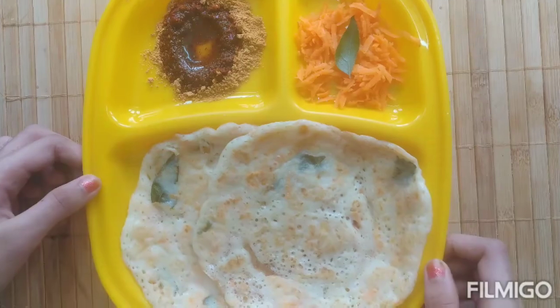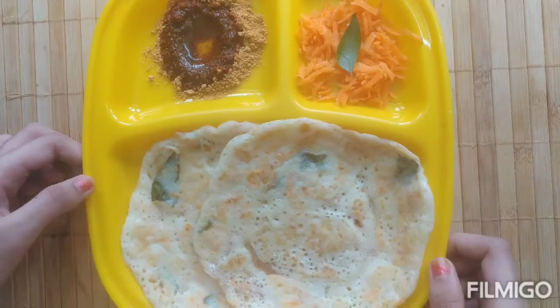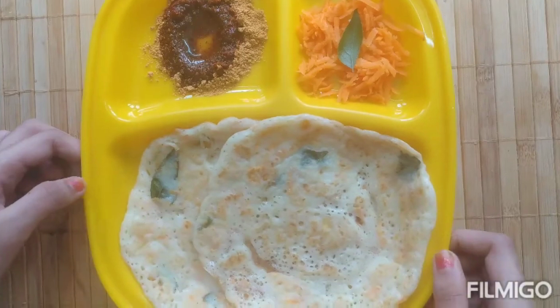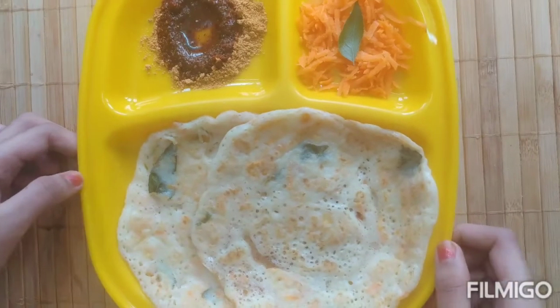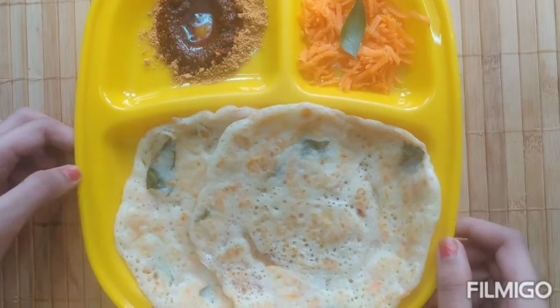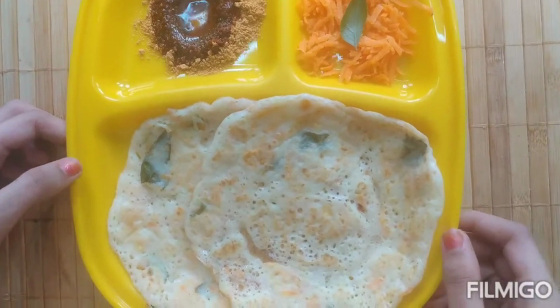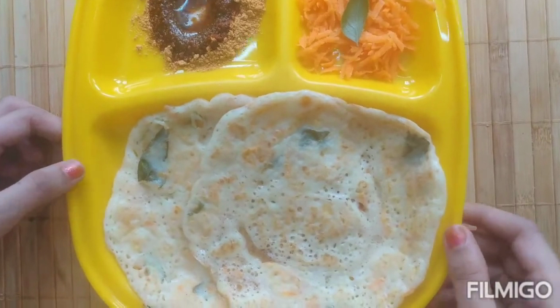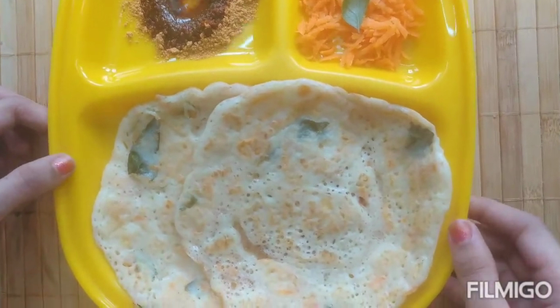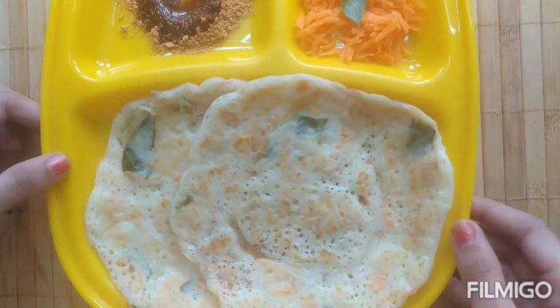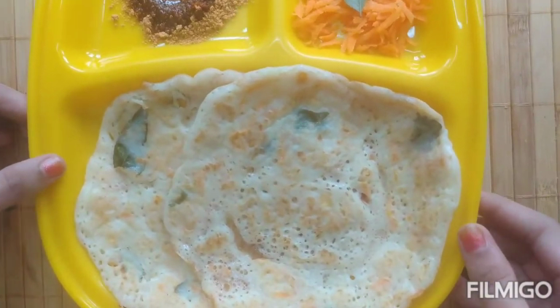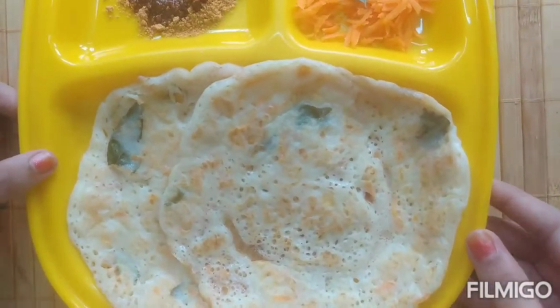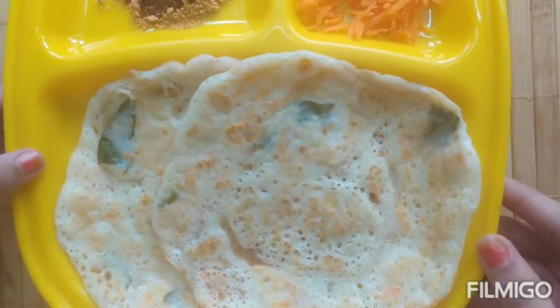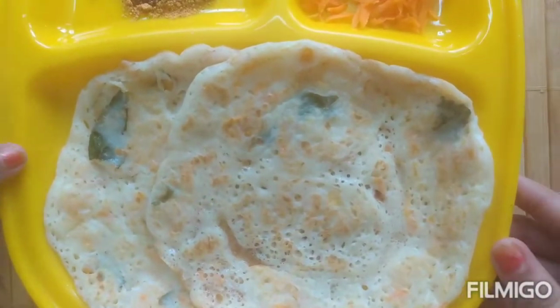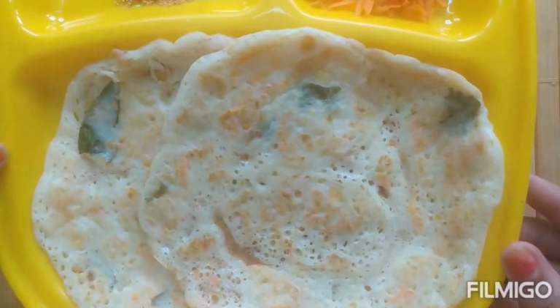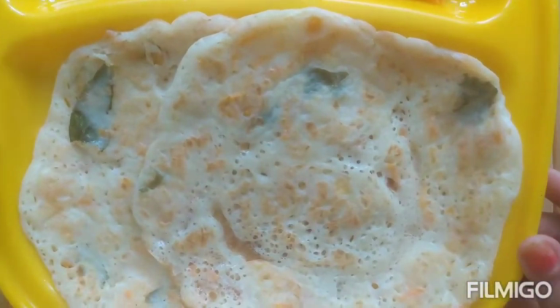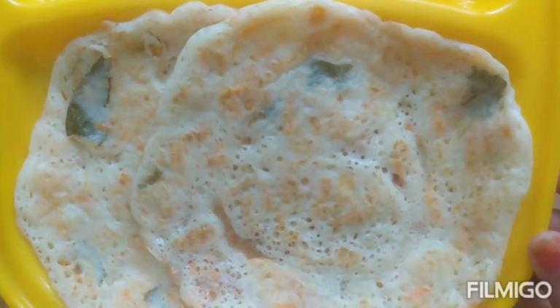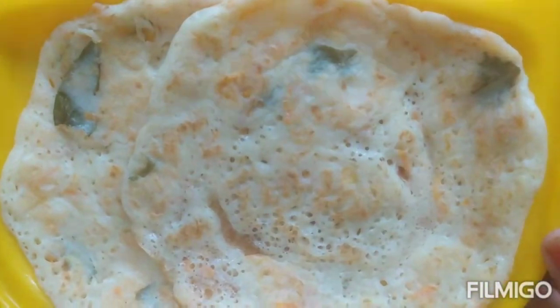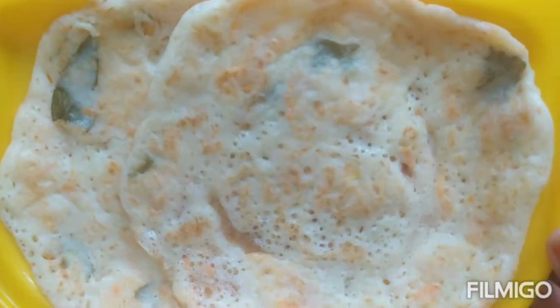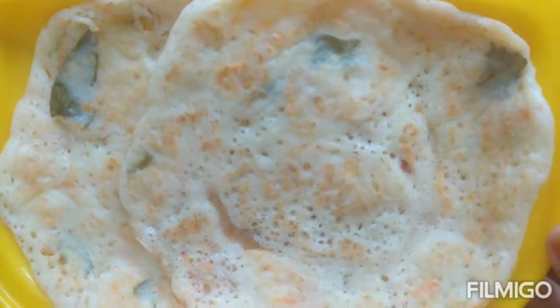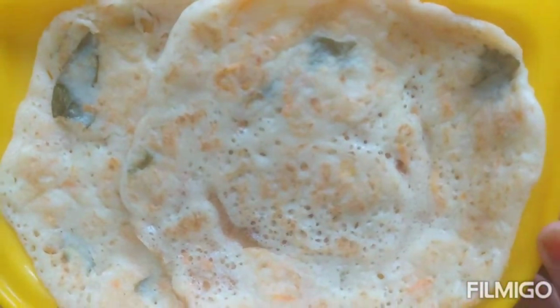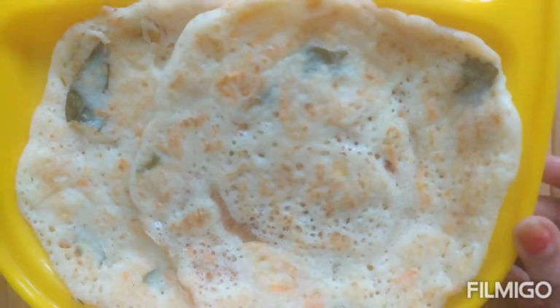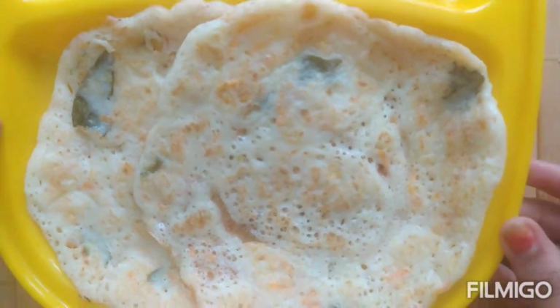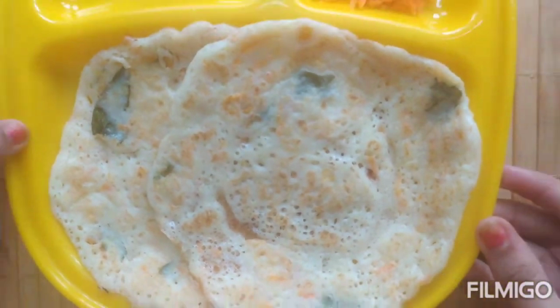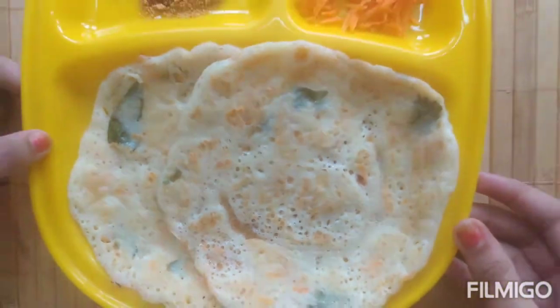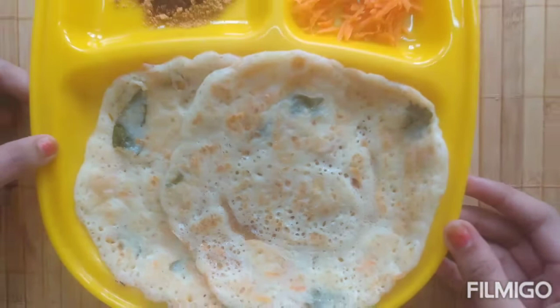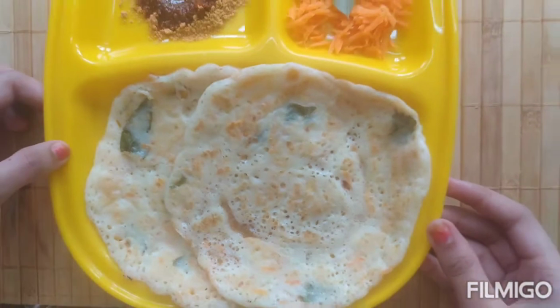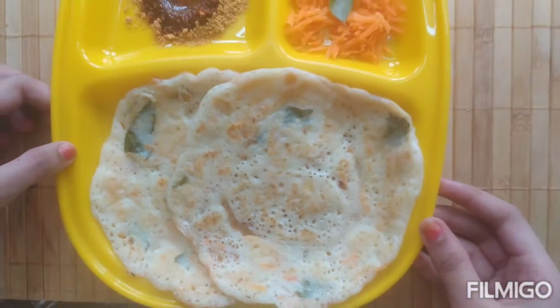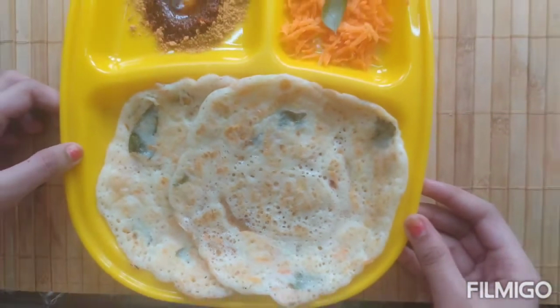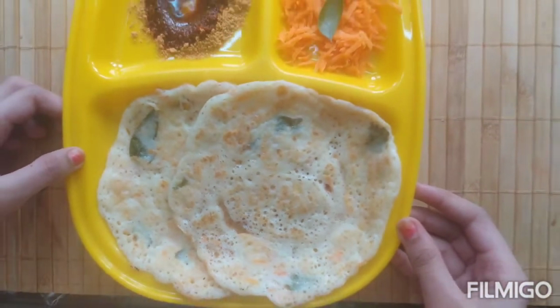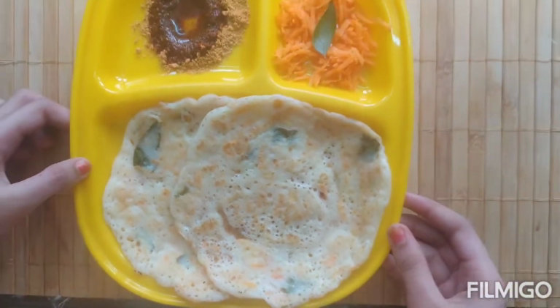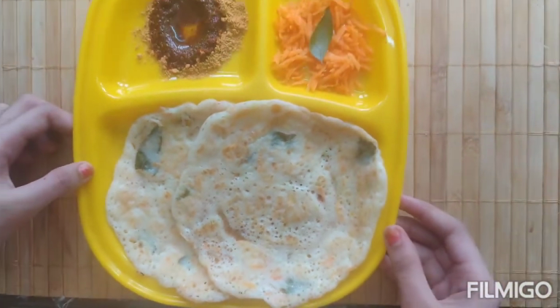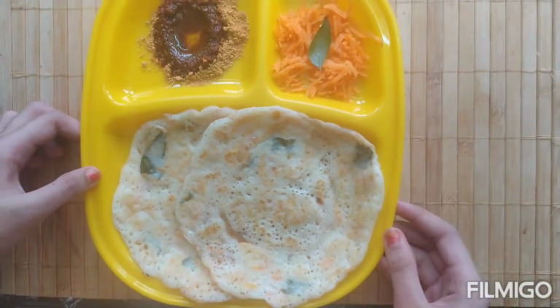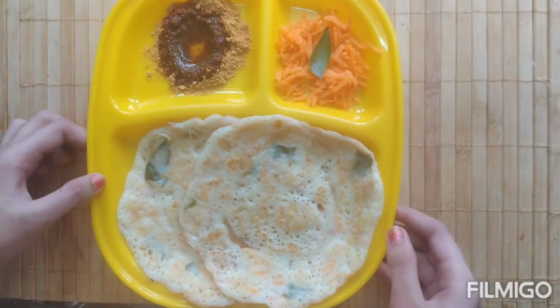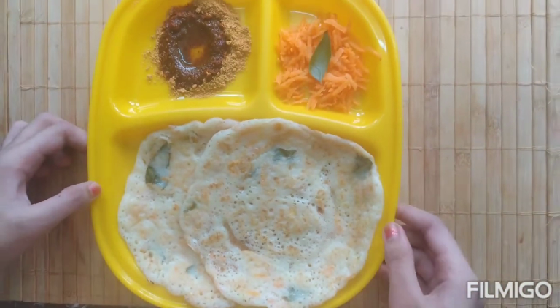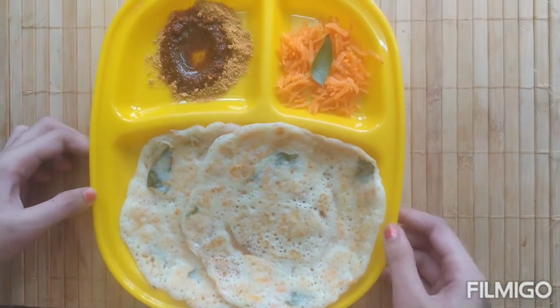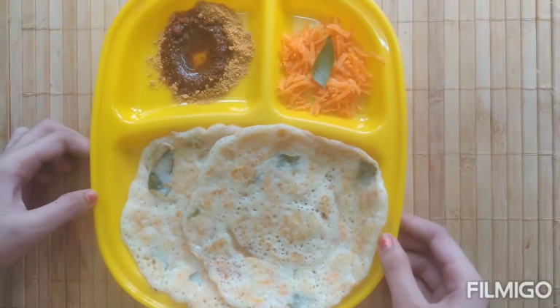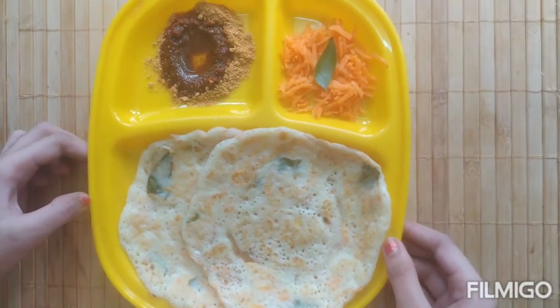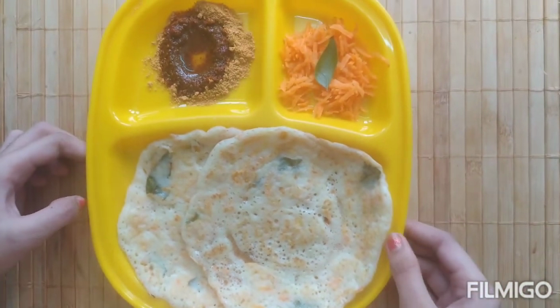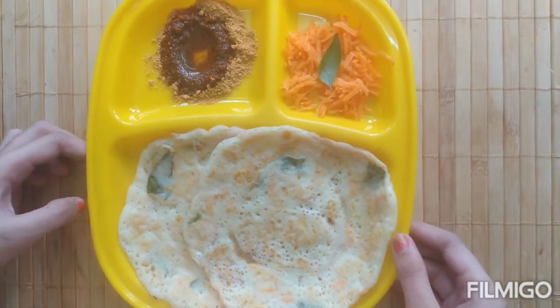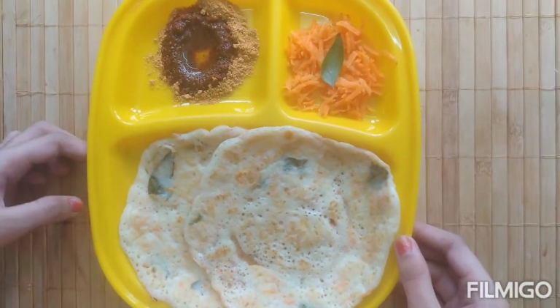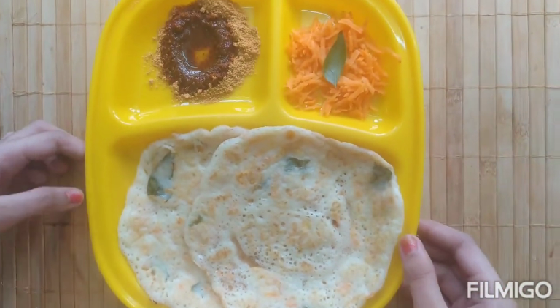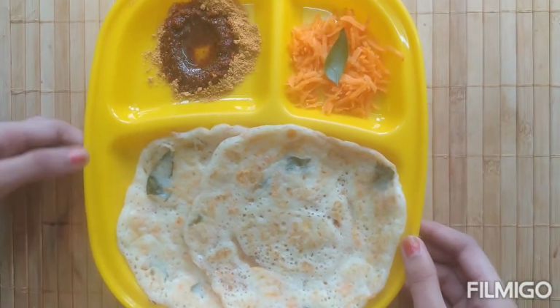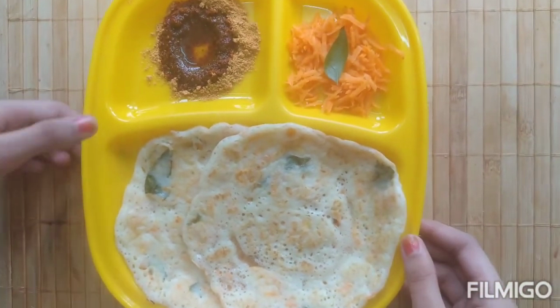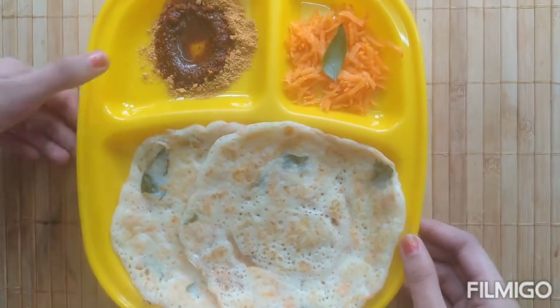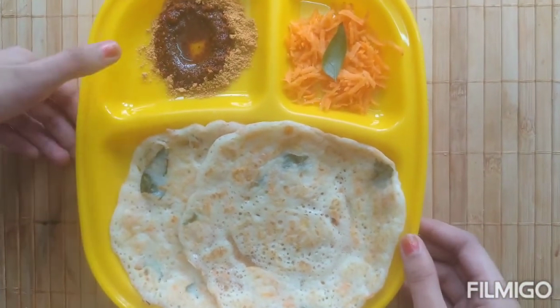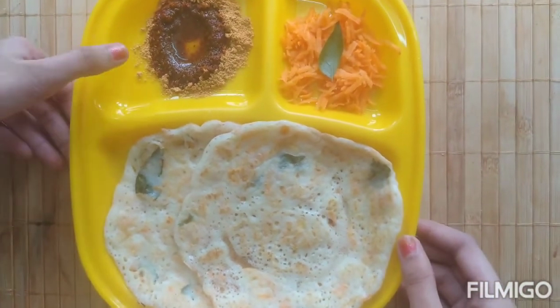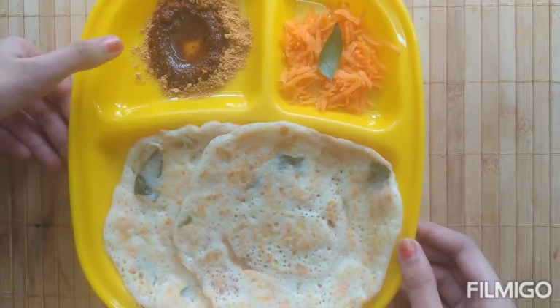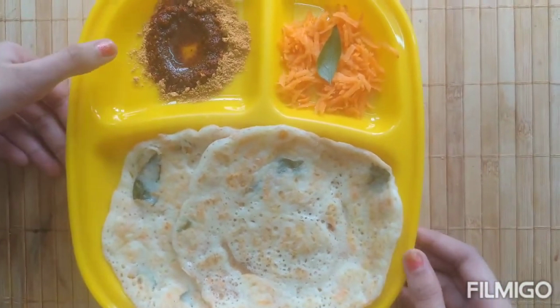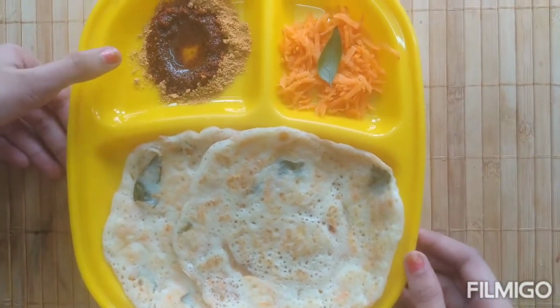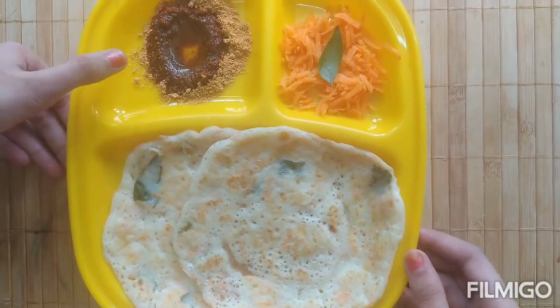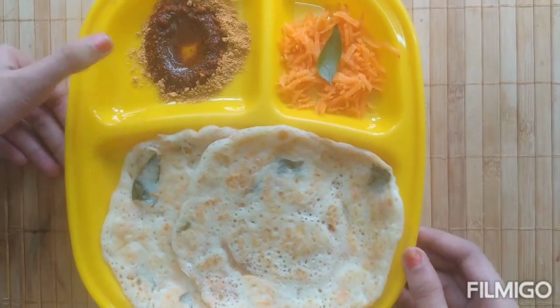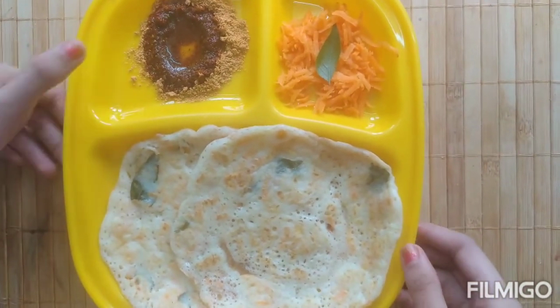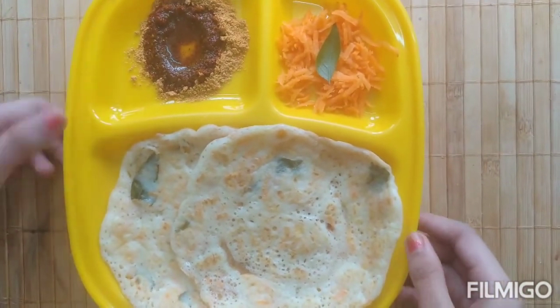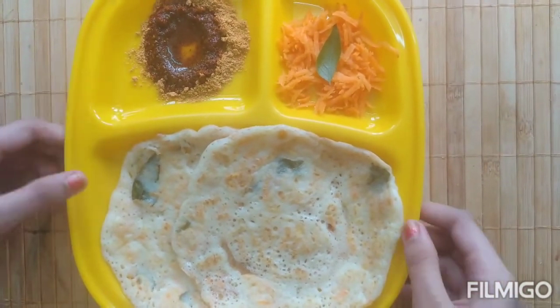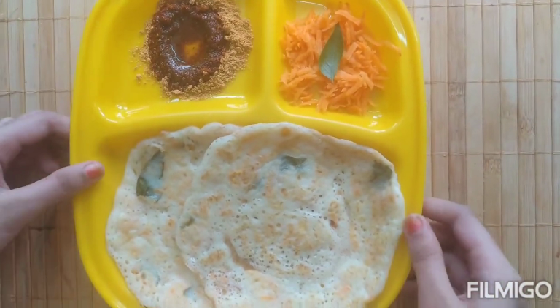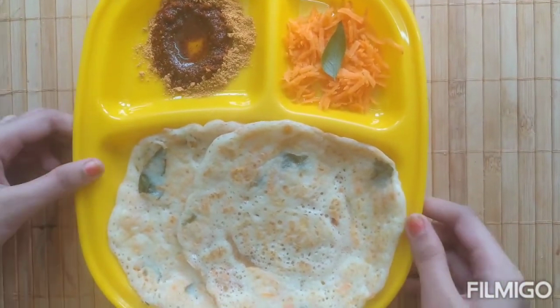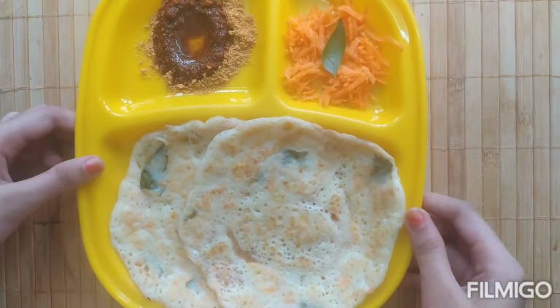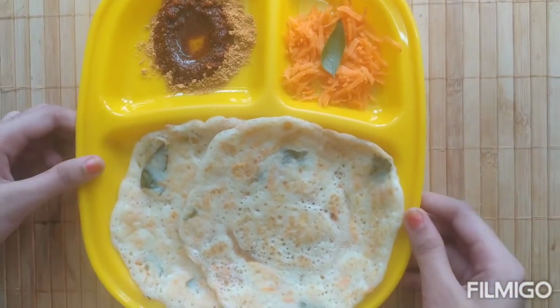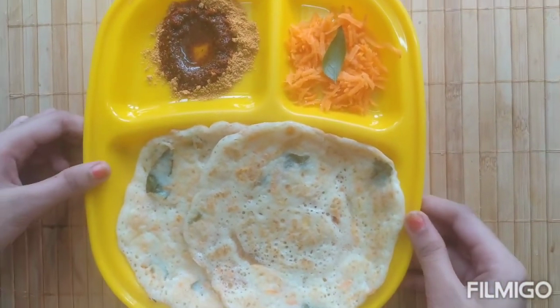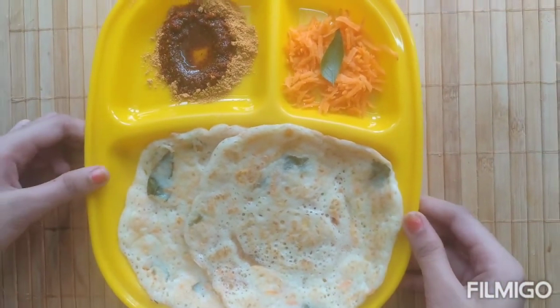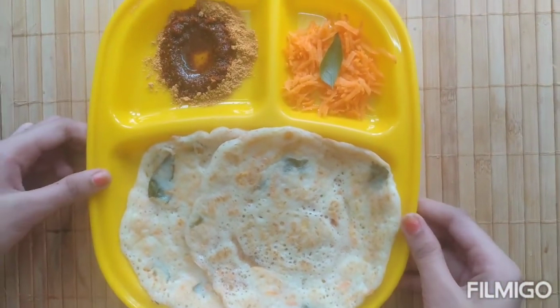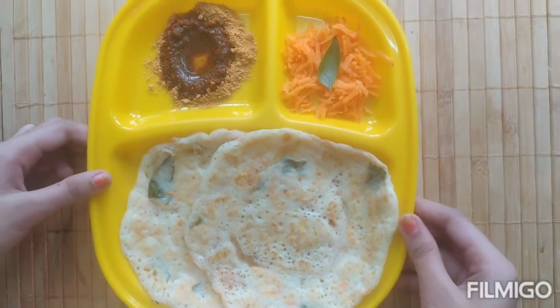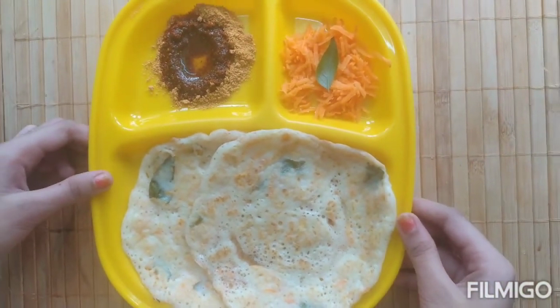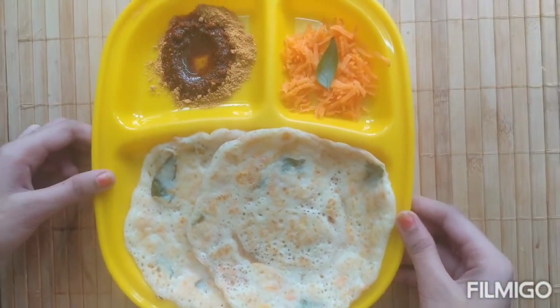Friends, our healthy Bottle Gourd Utapams are ready. You can enjoy it with Idli Pudi. Thank you for watching.